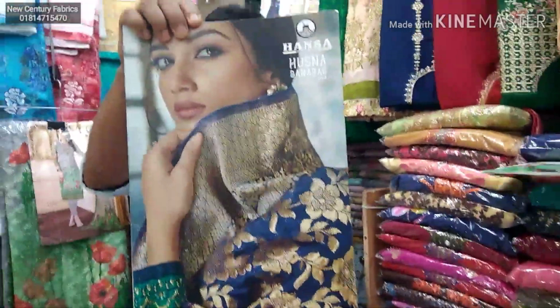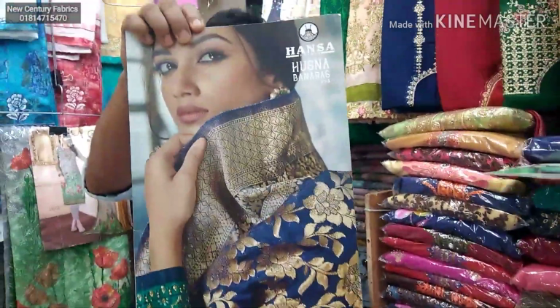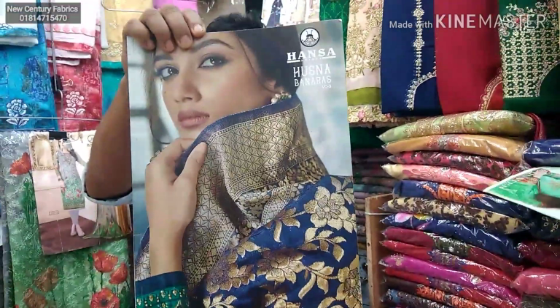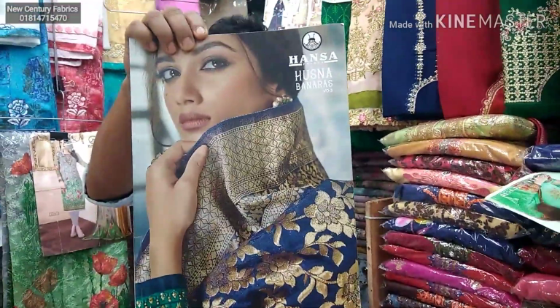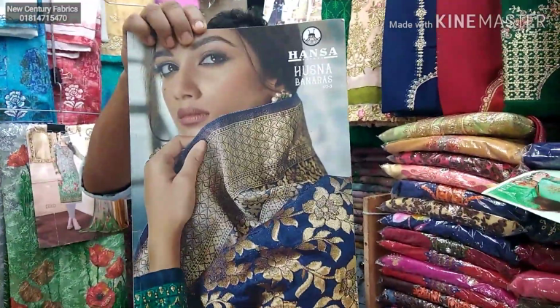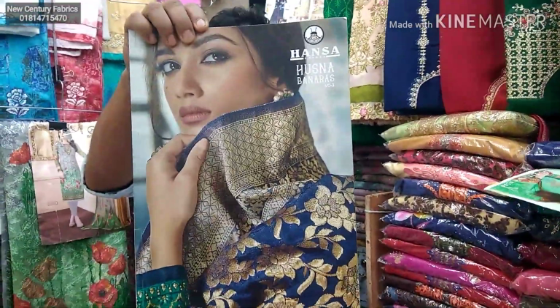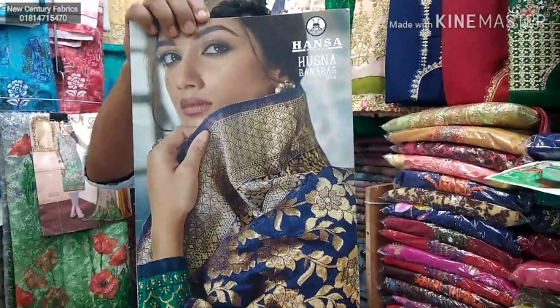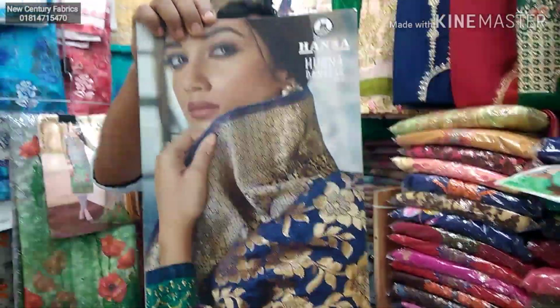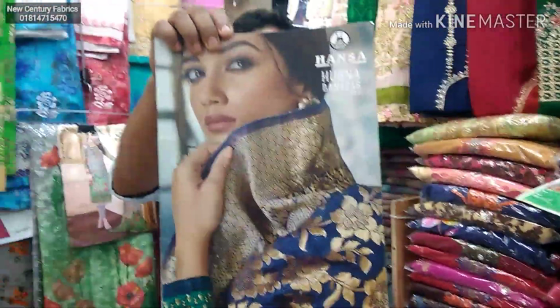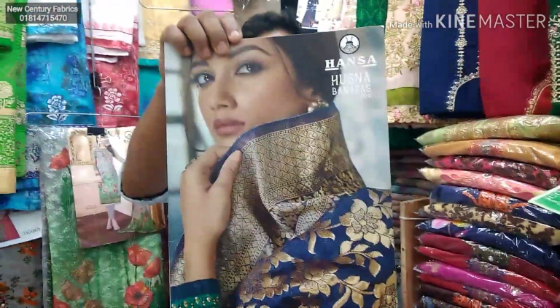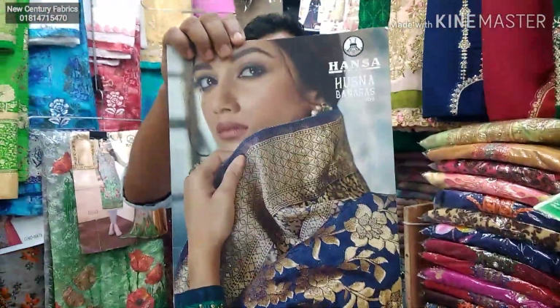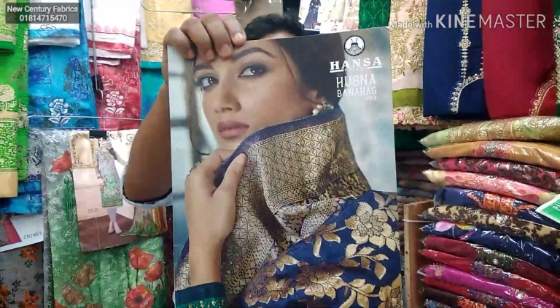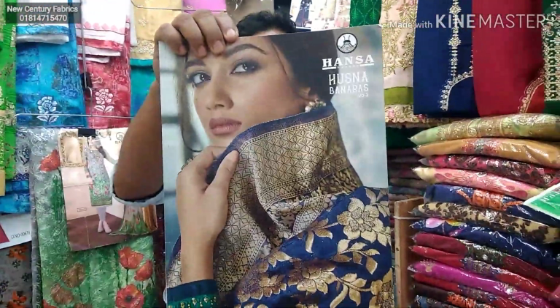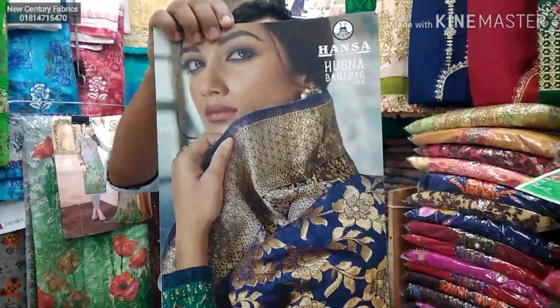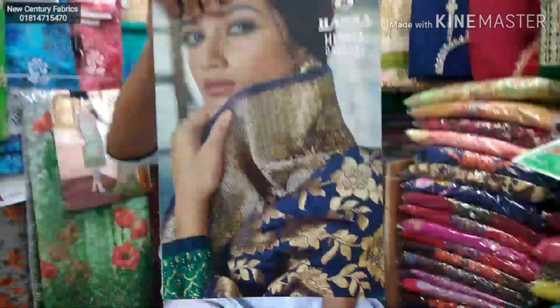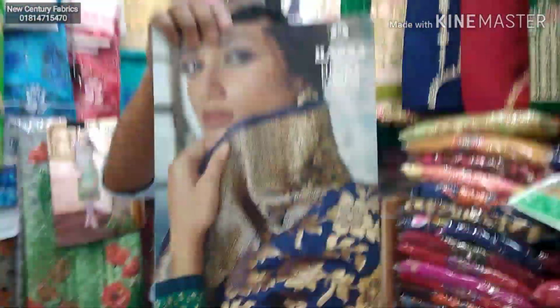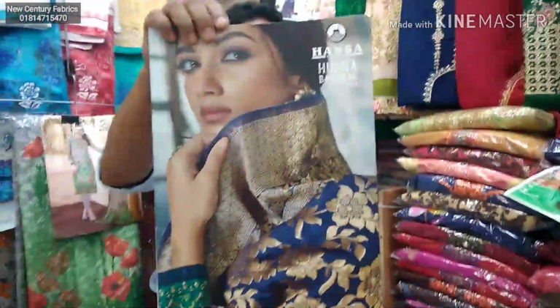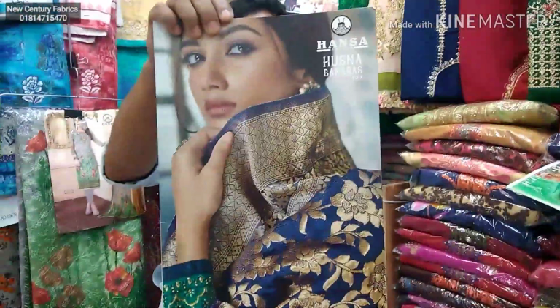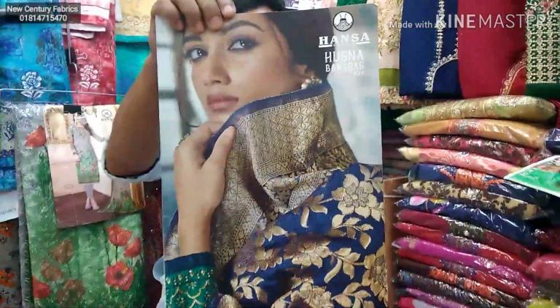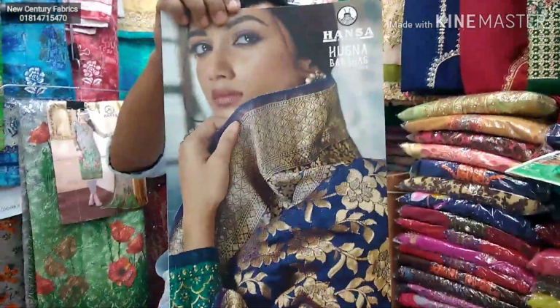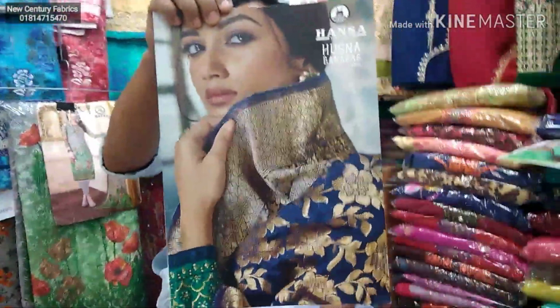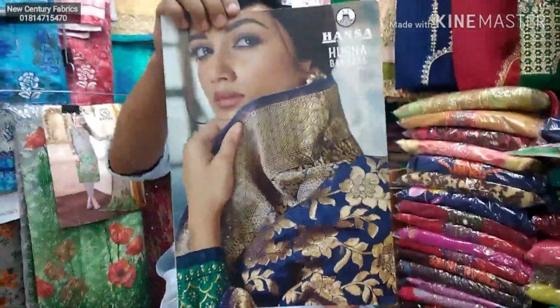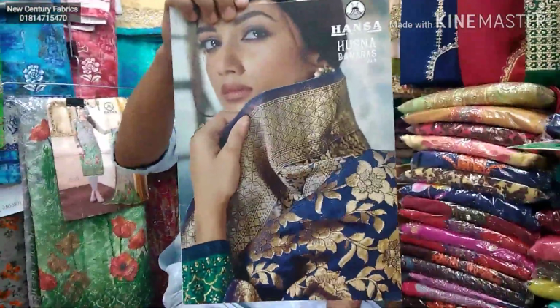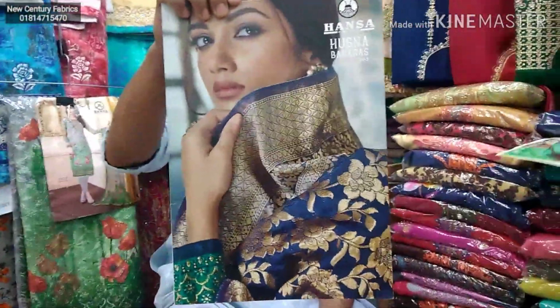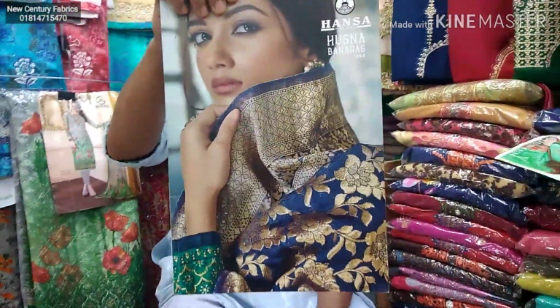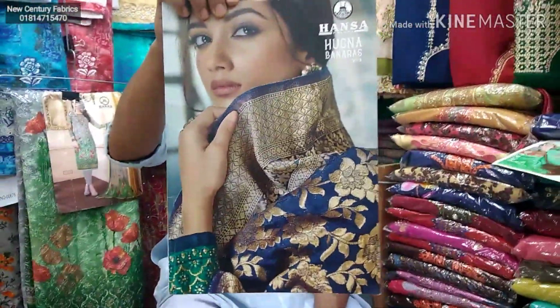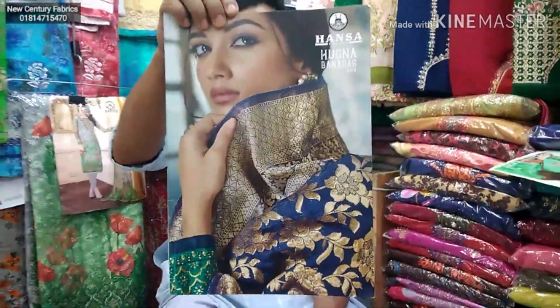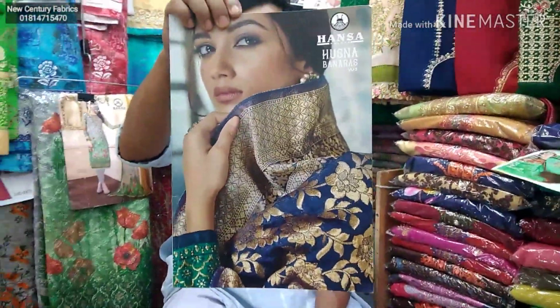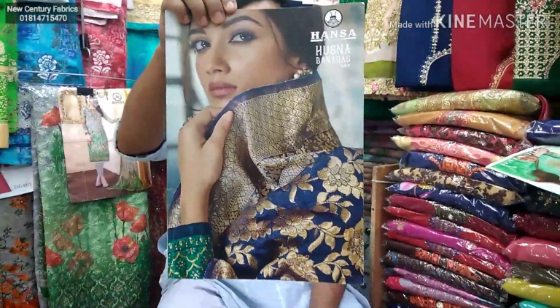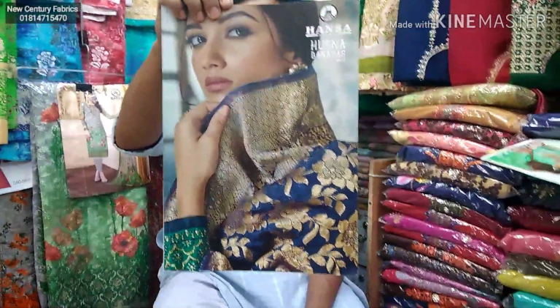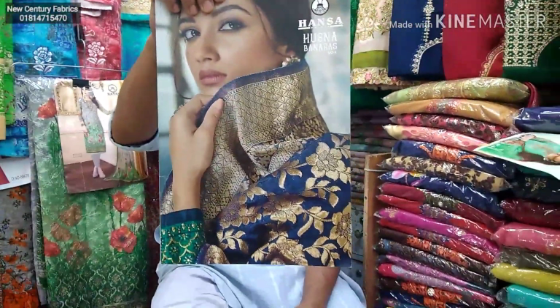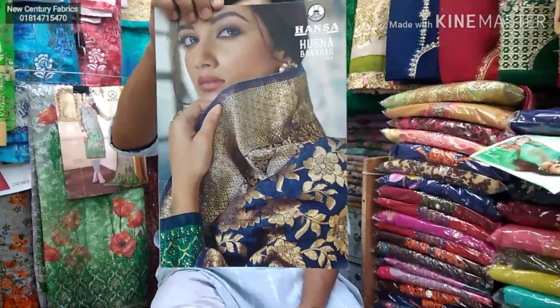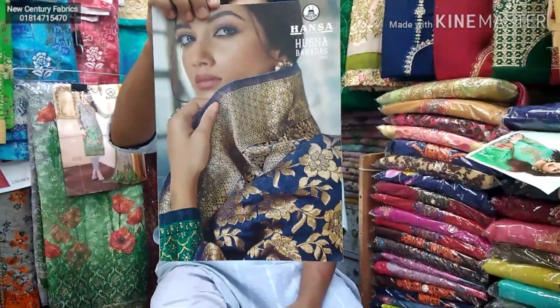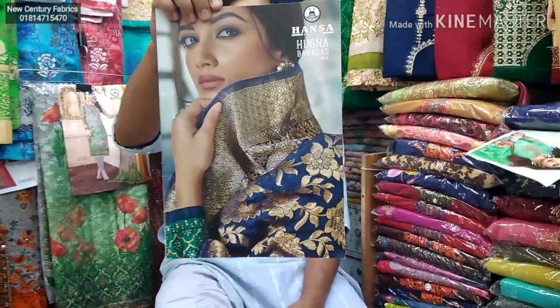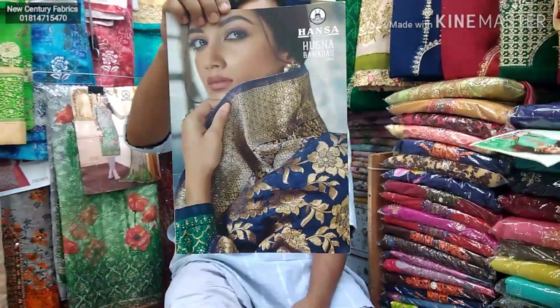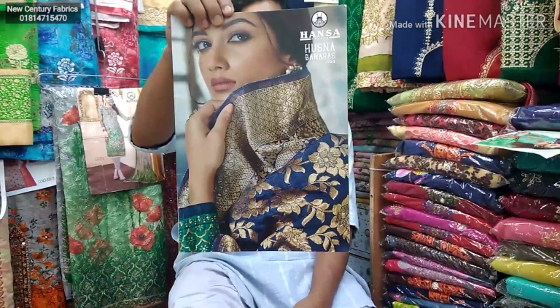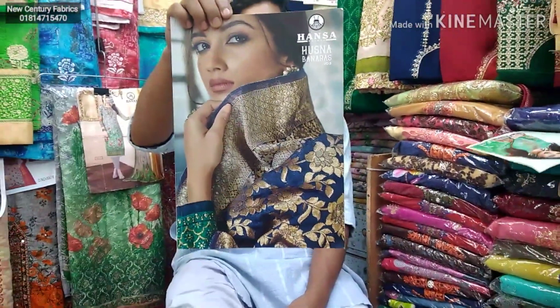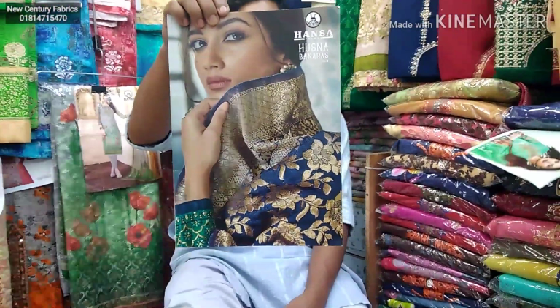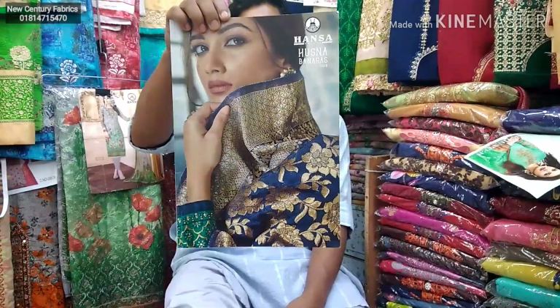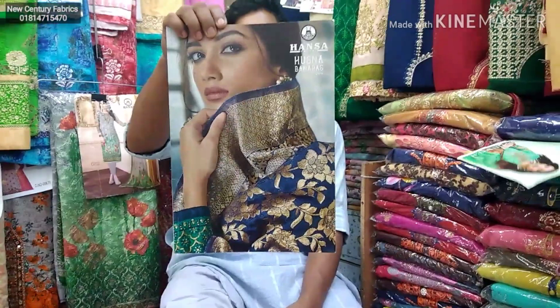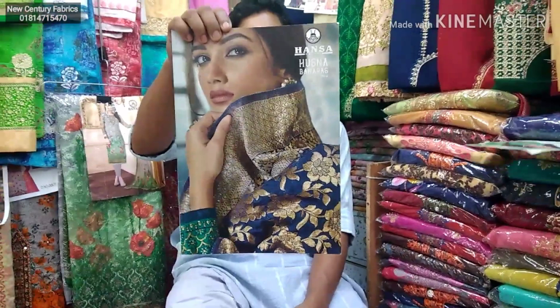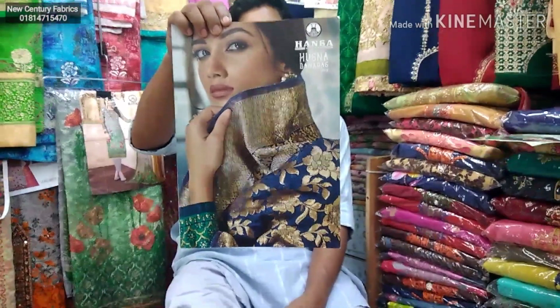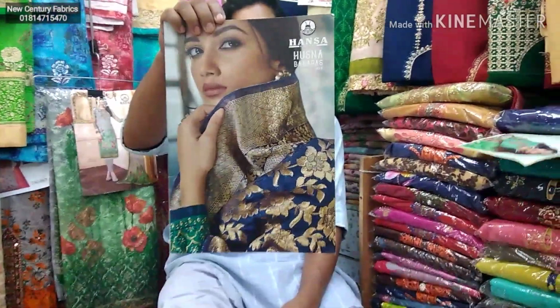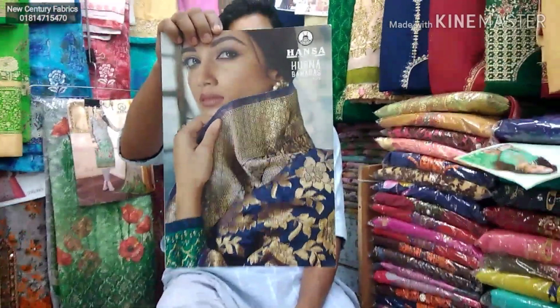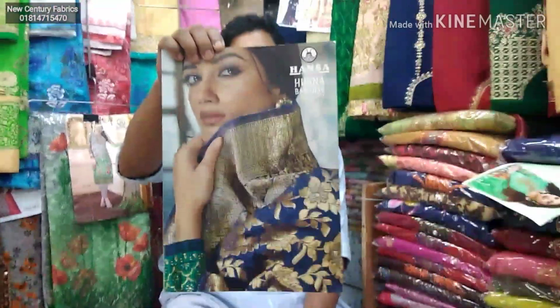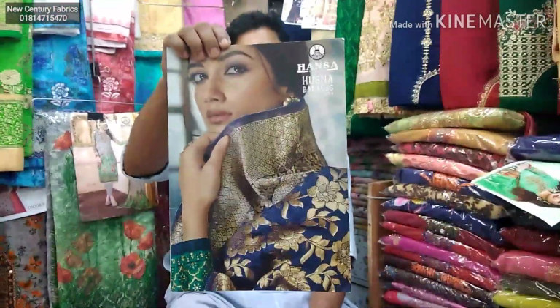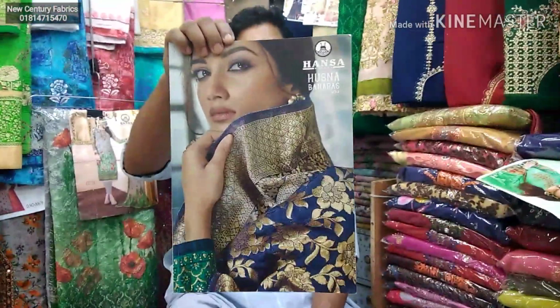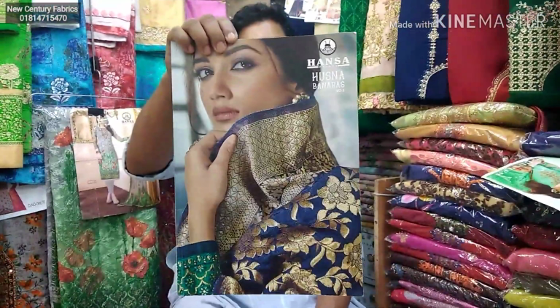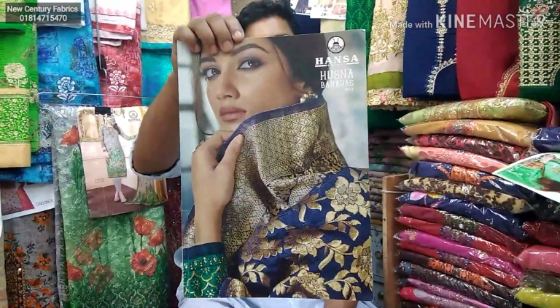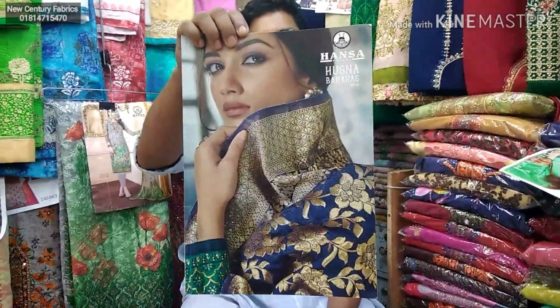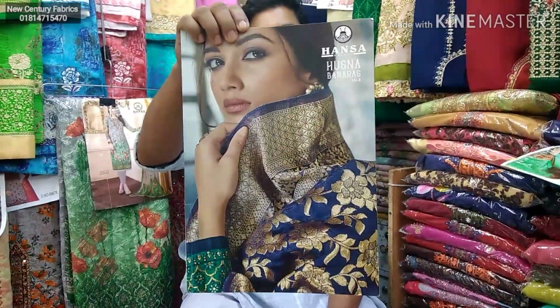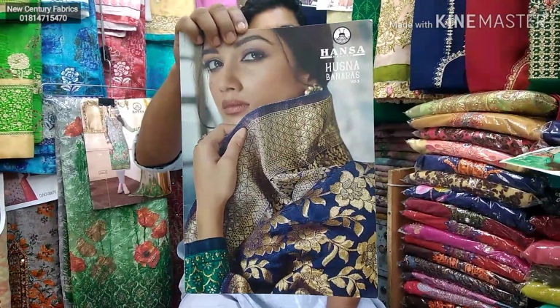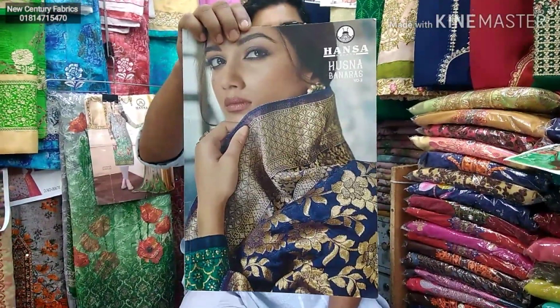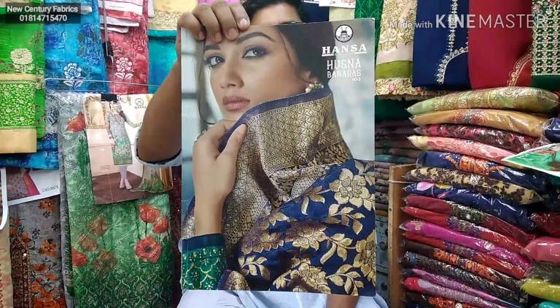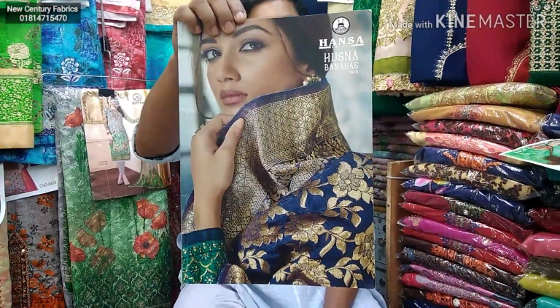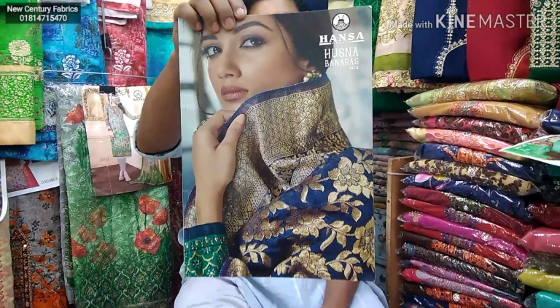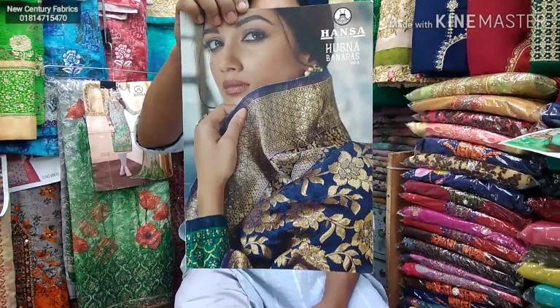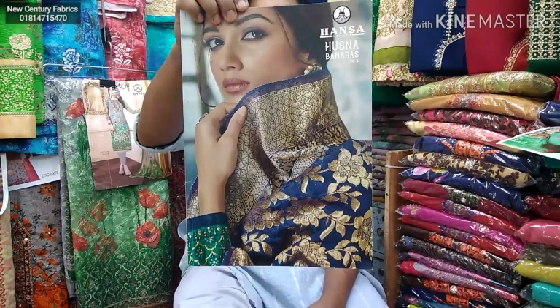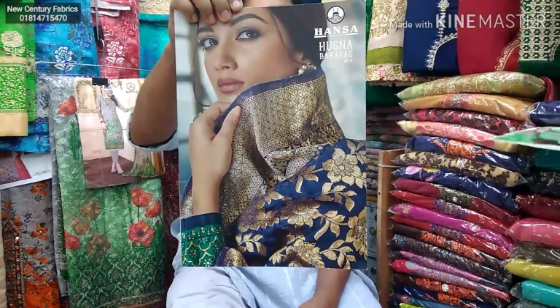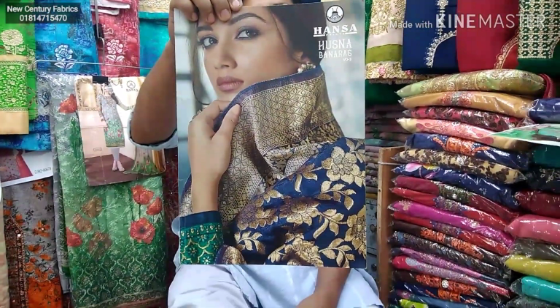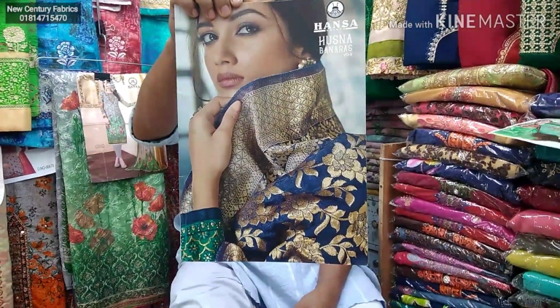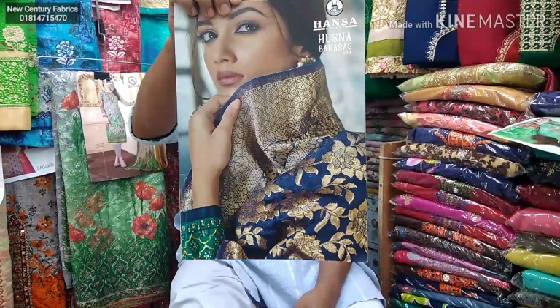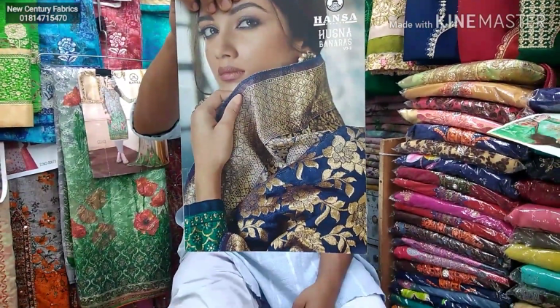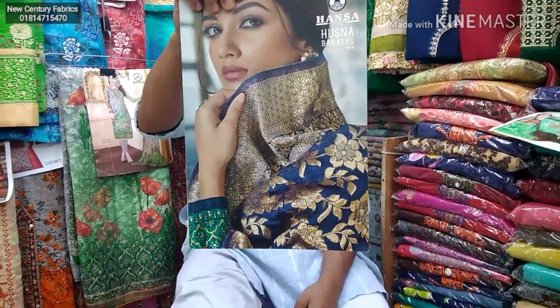Welcome back to my channel! Today I am going to show you the volume 2 years of art collection.